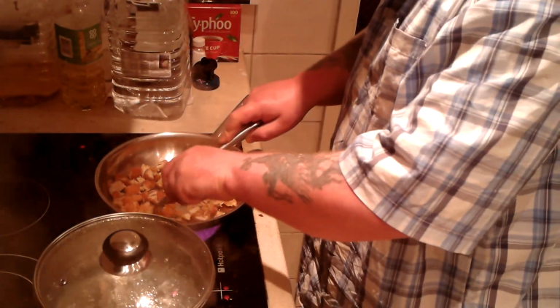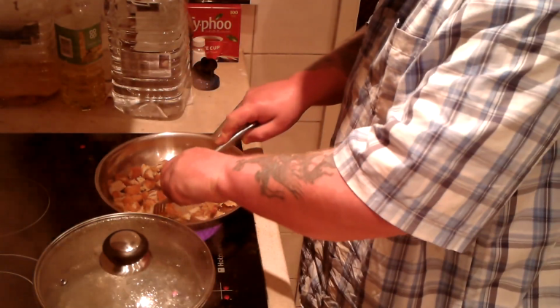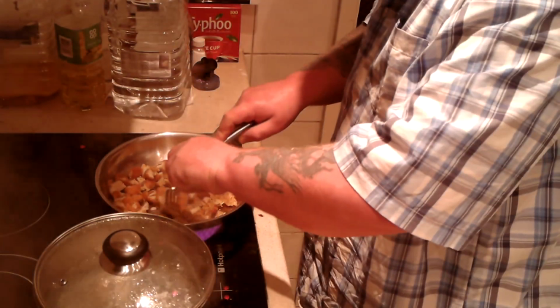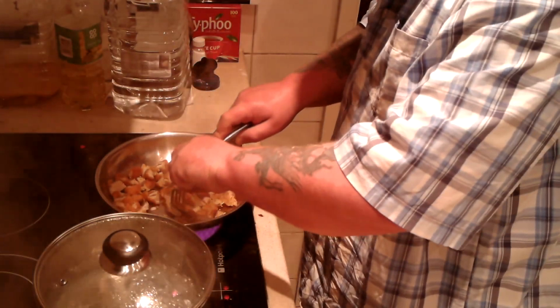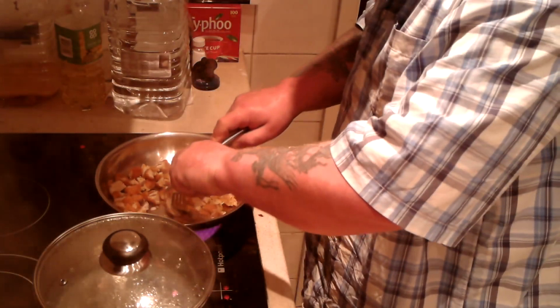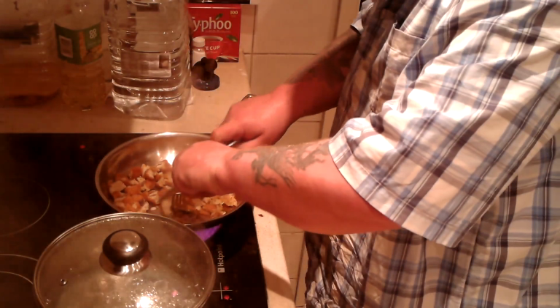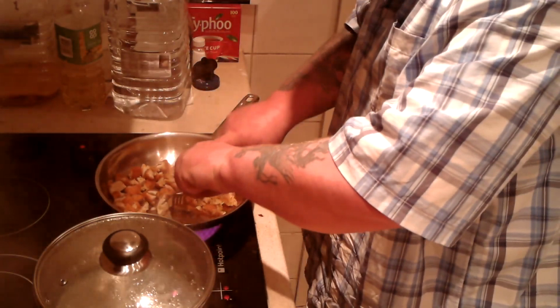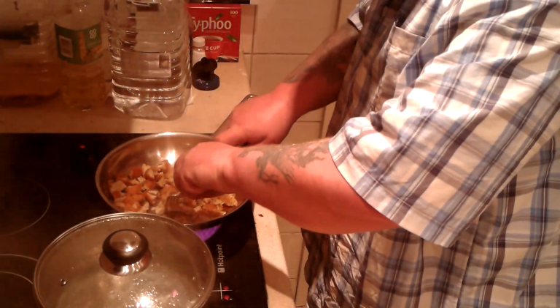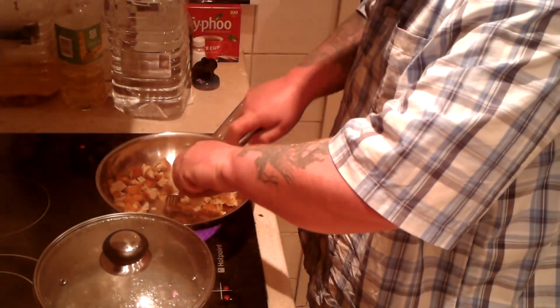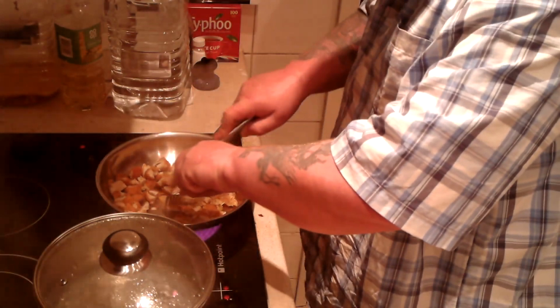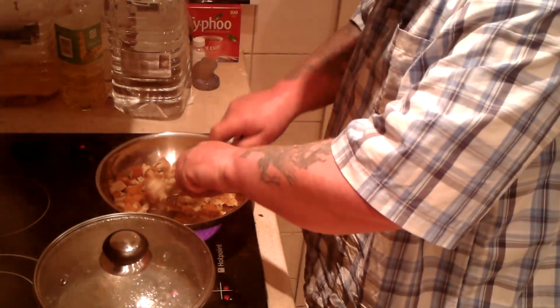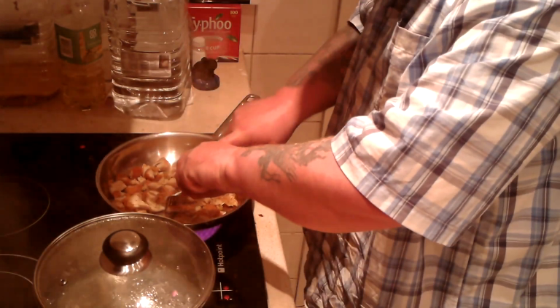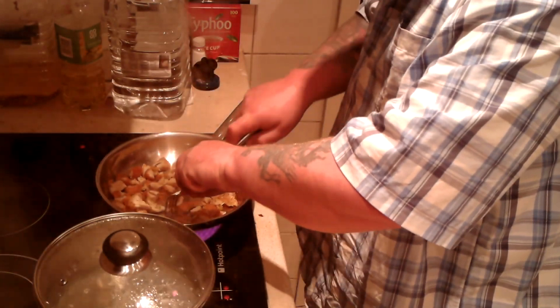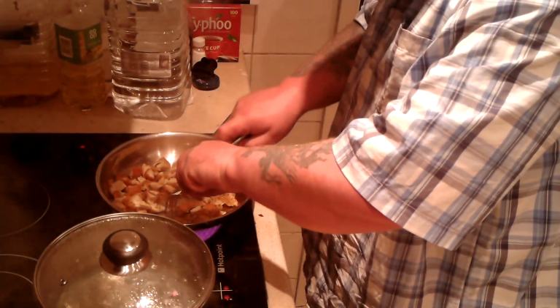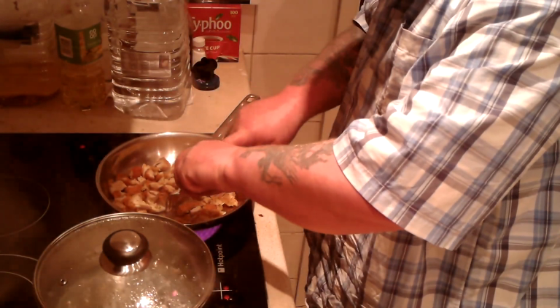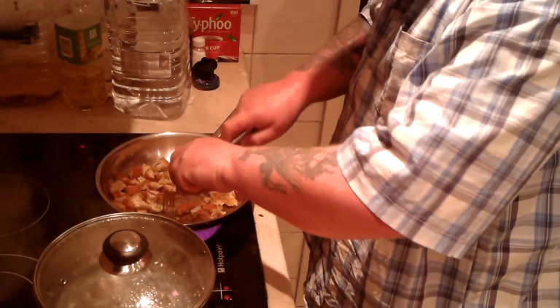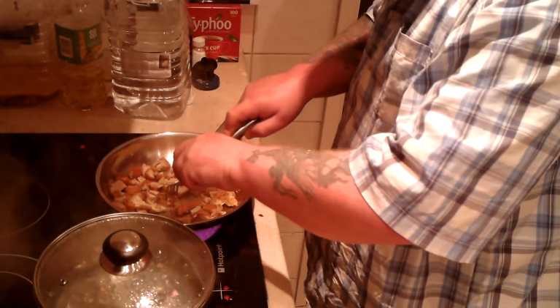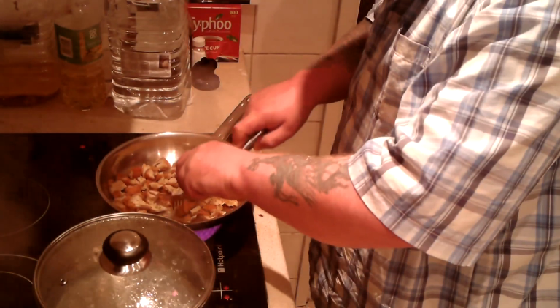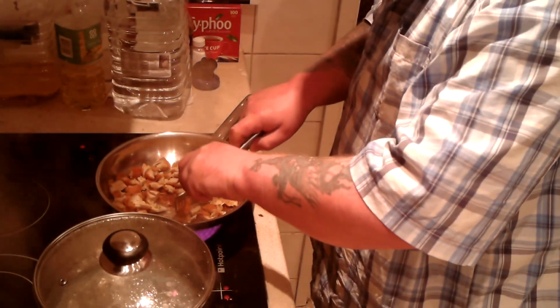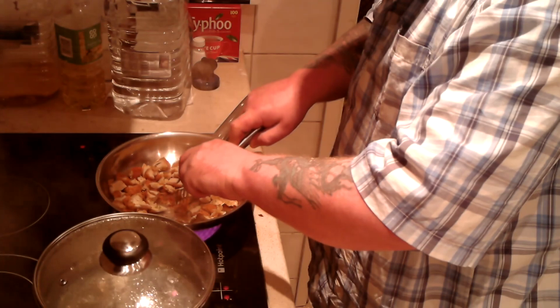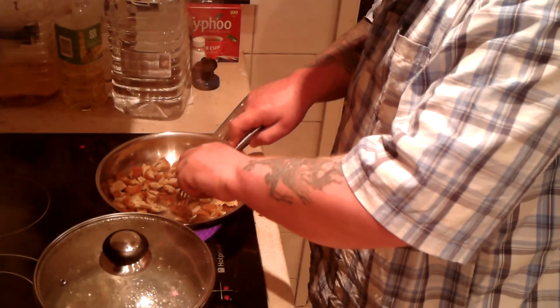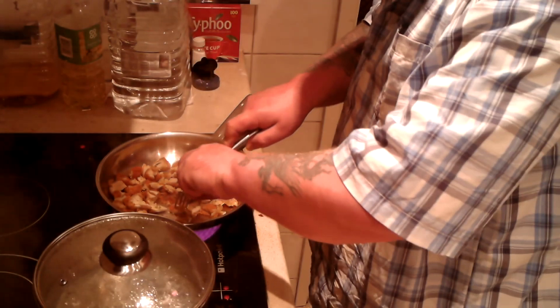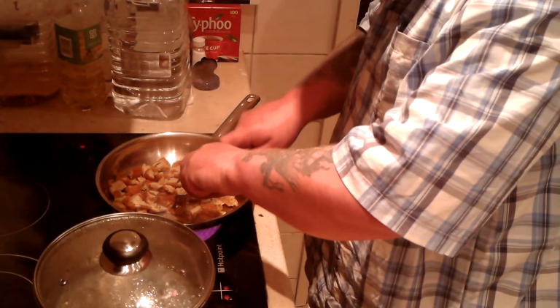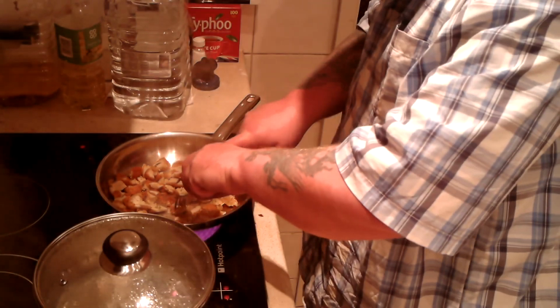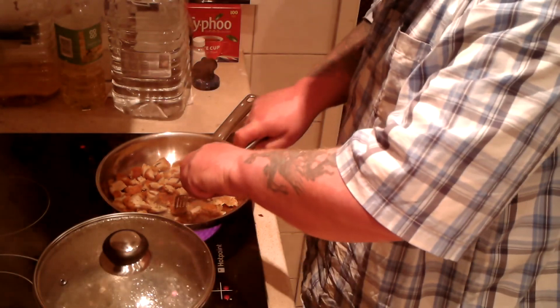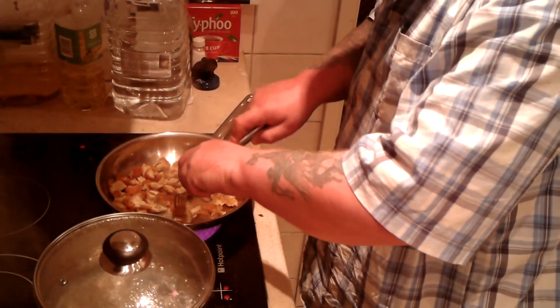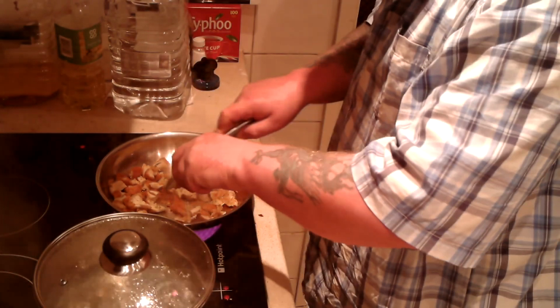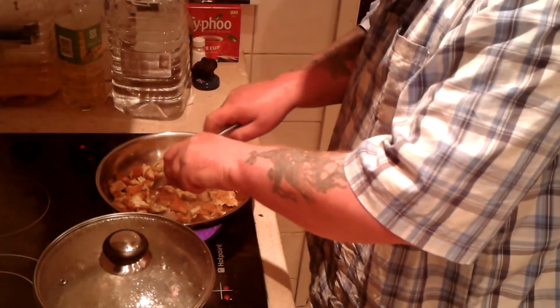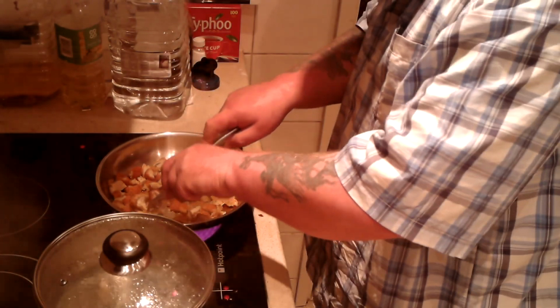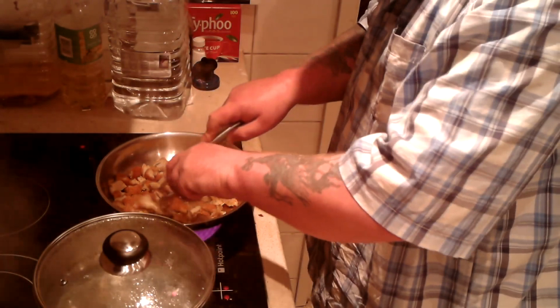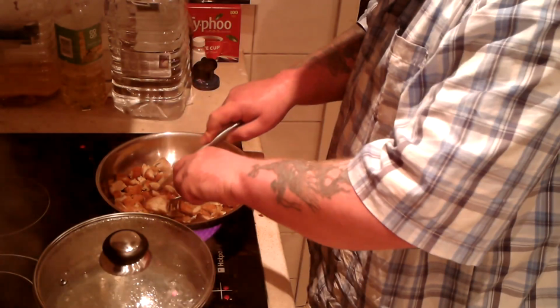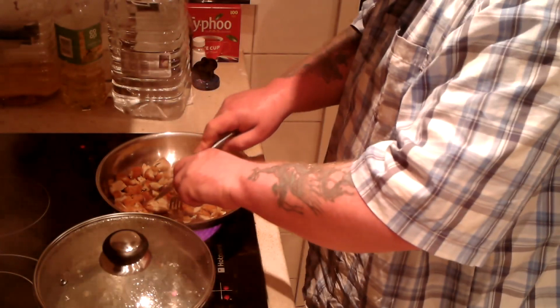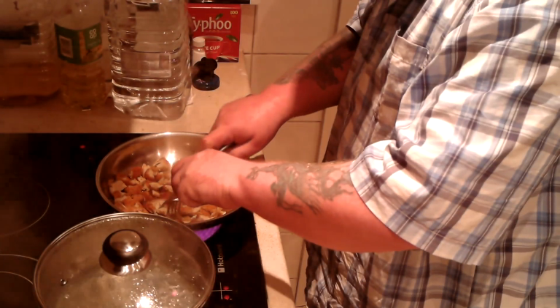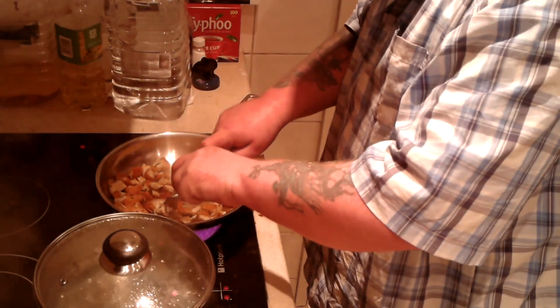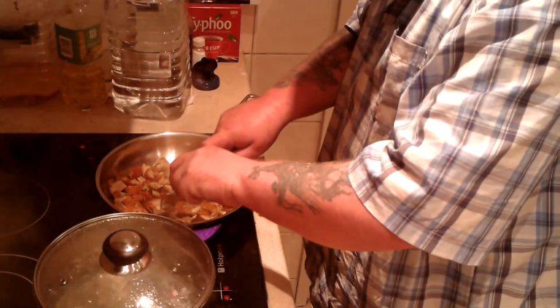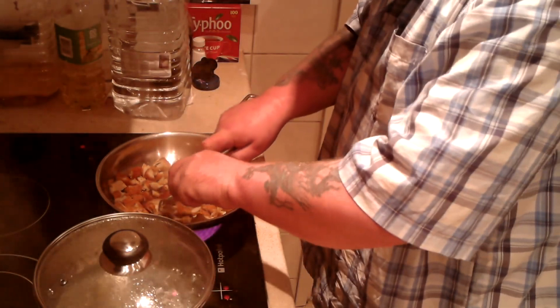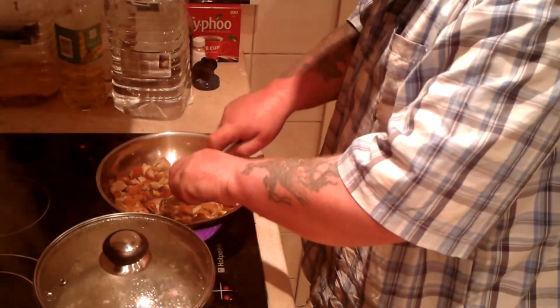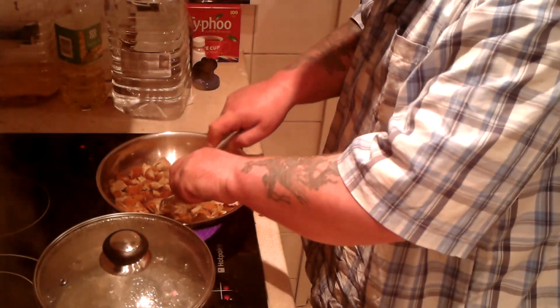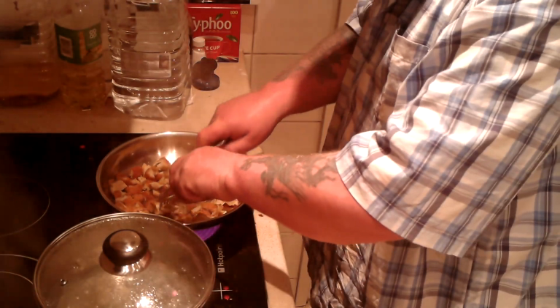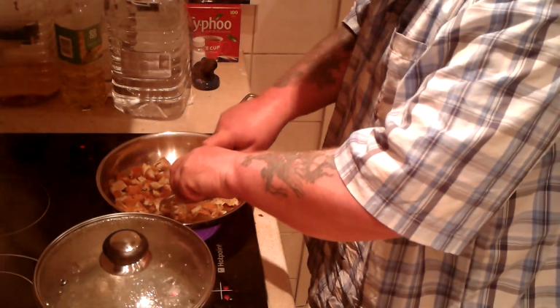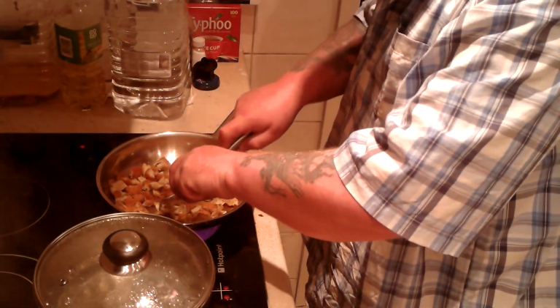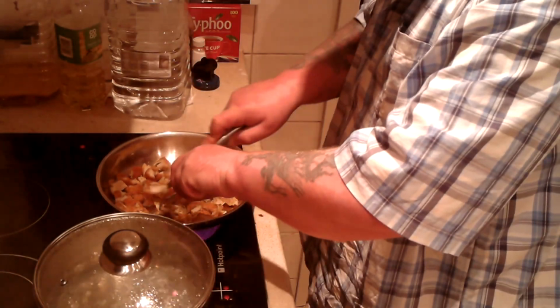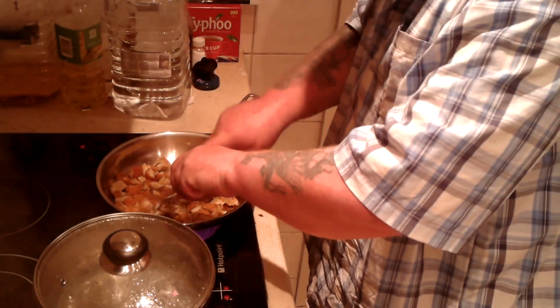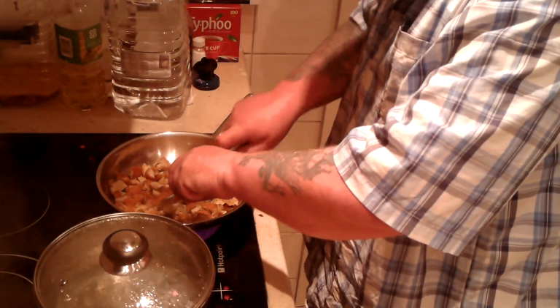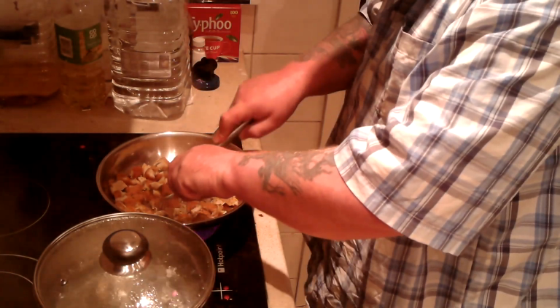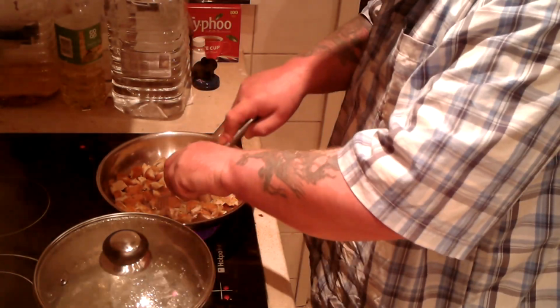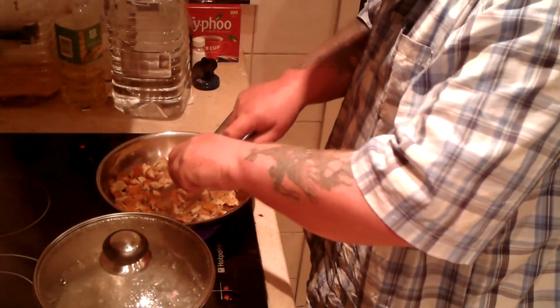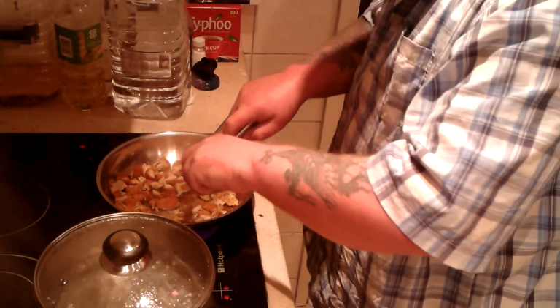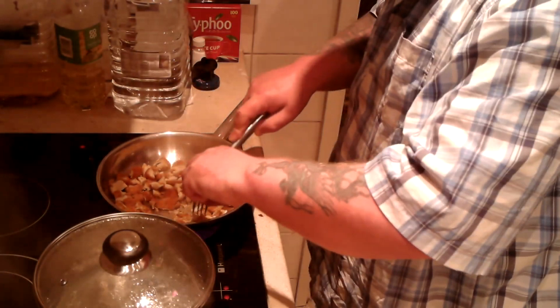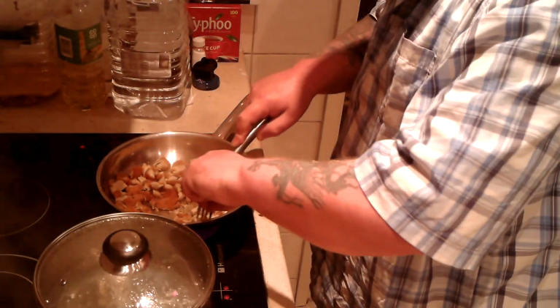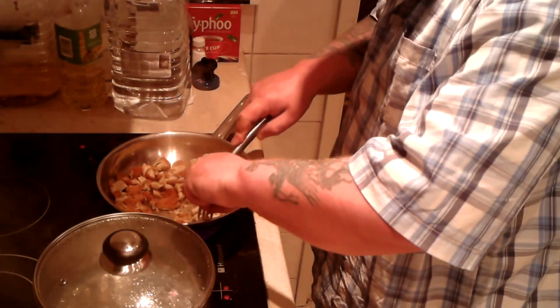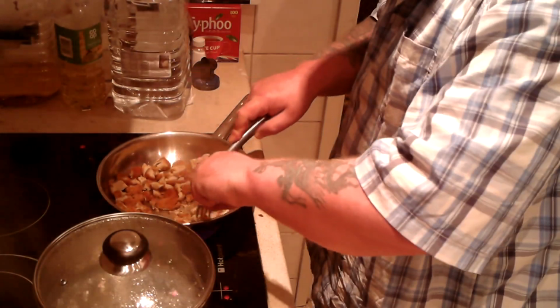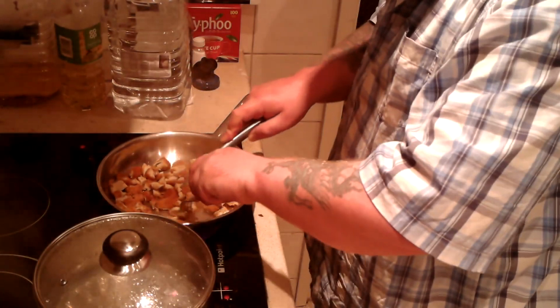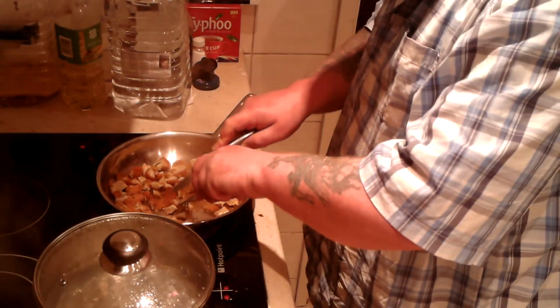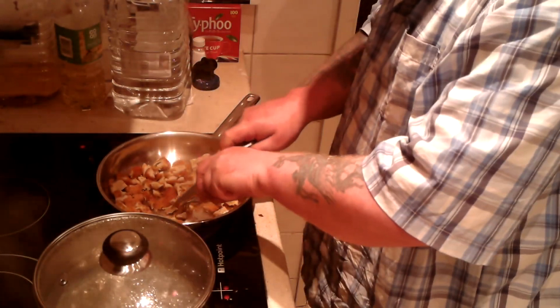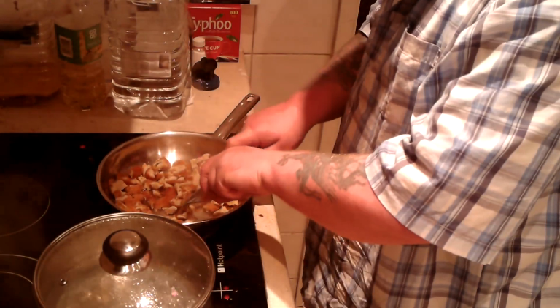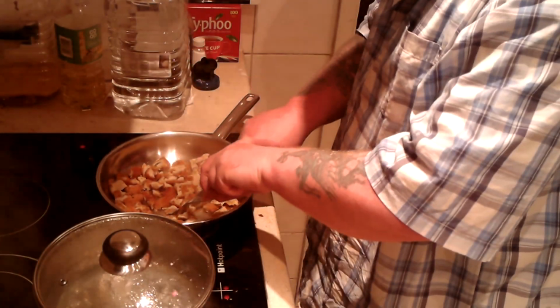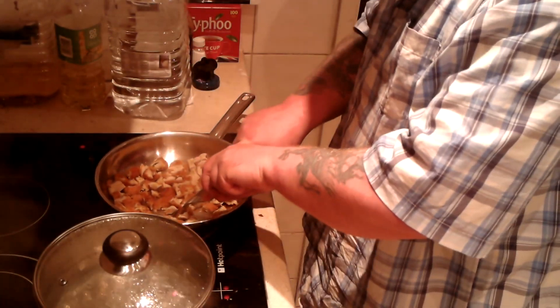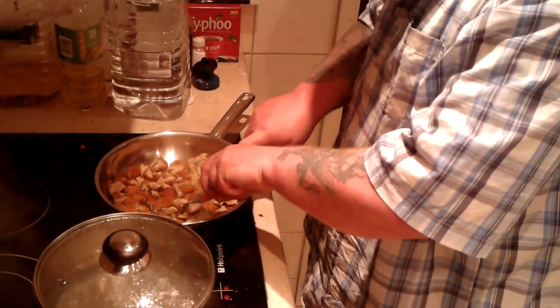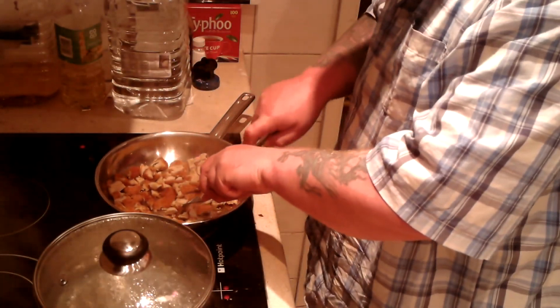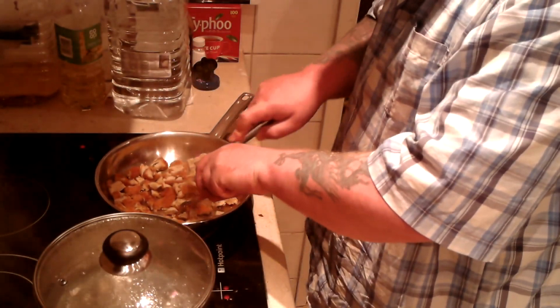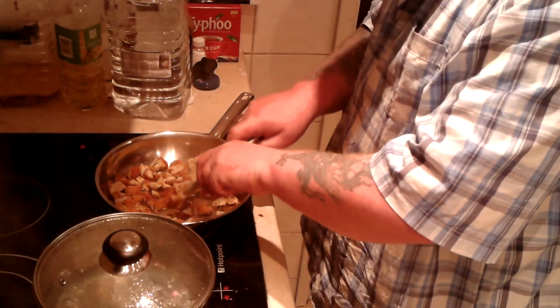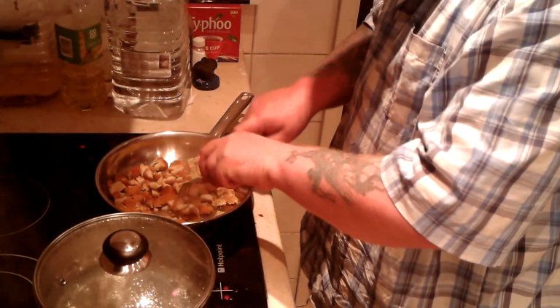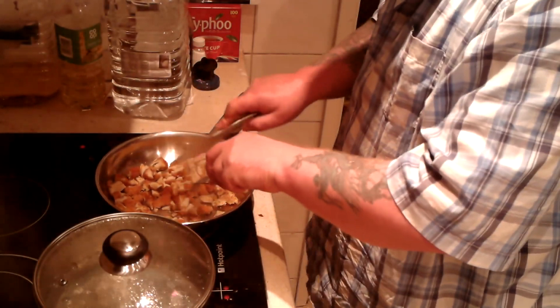I want lots of little tiny pieces. They're going to be spoon-sized, so just small enough to fit into a spoon.